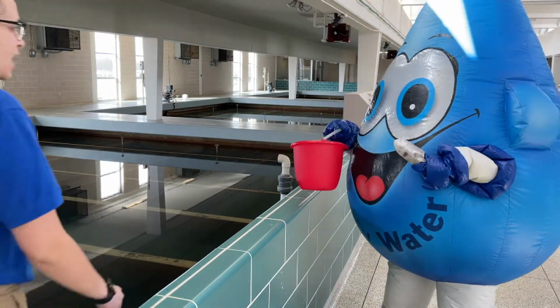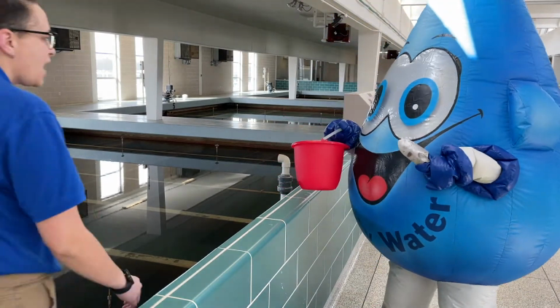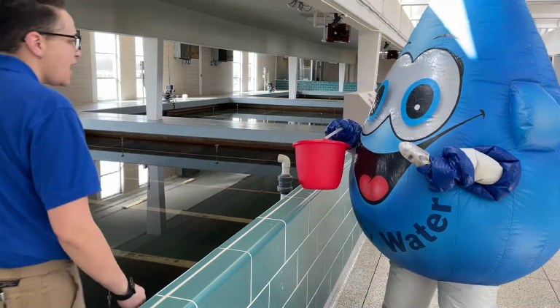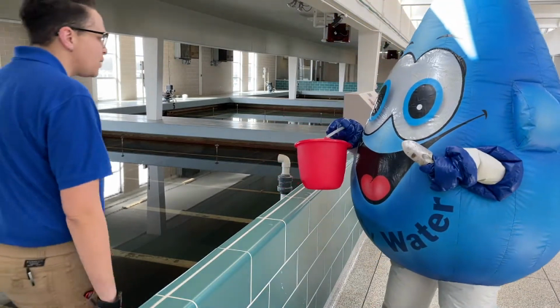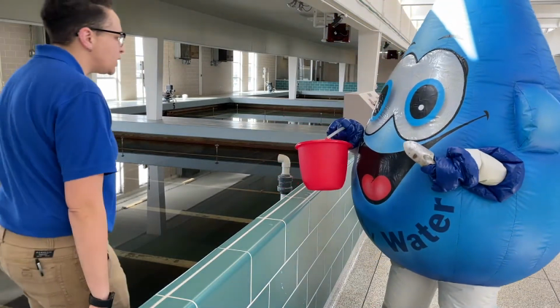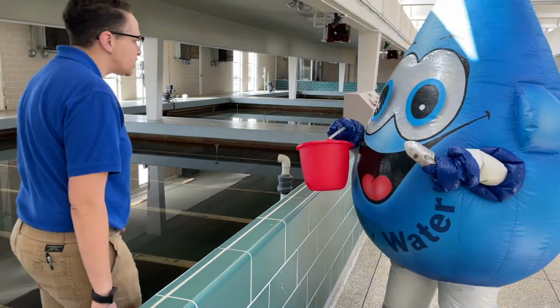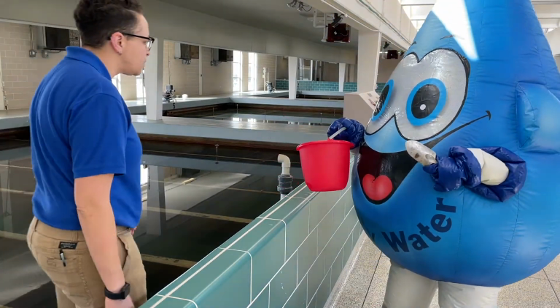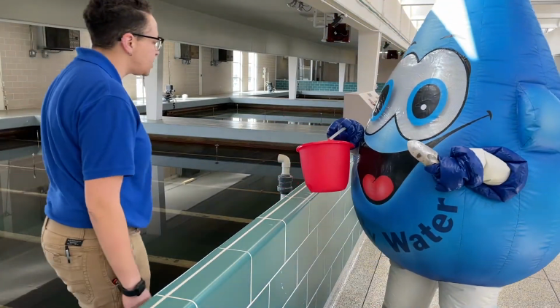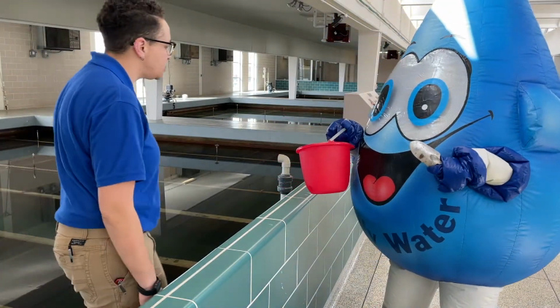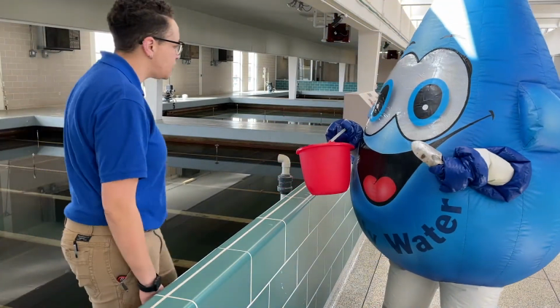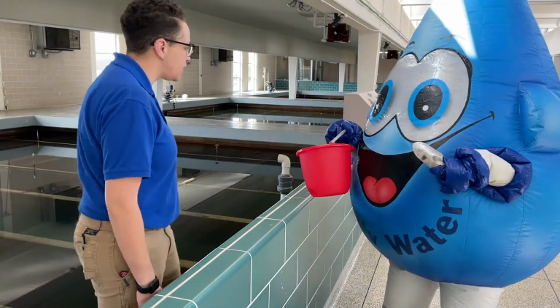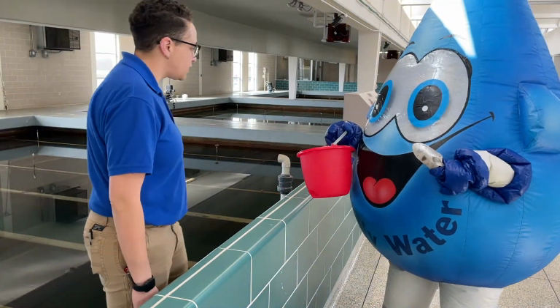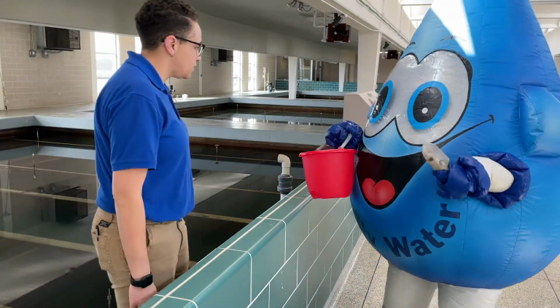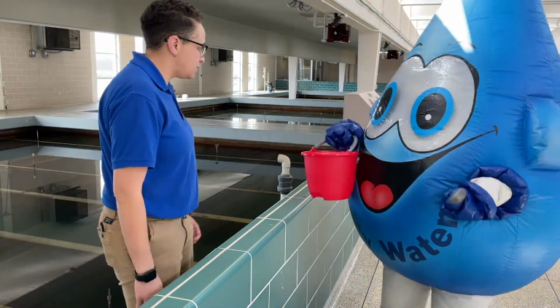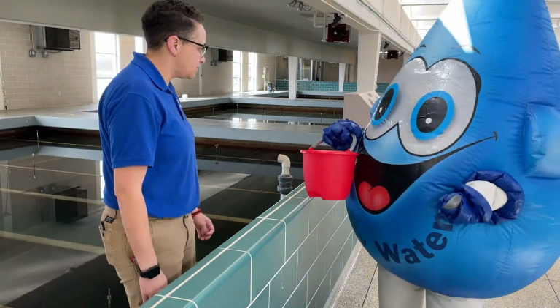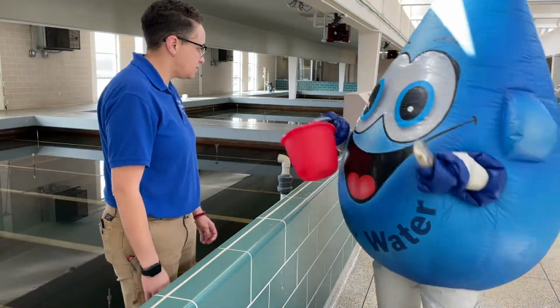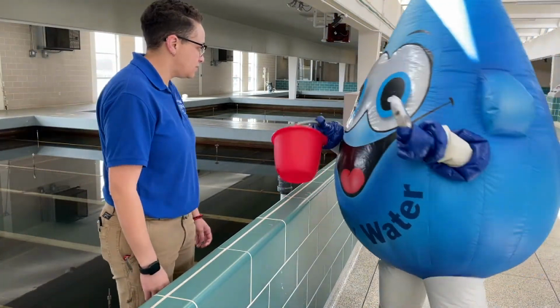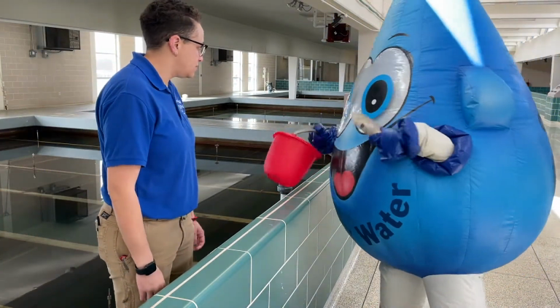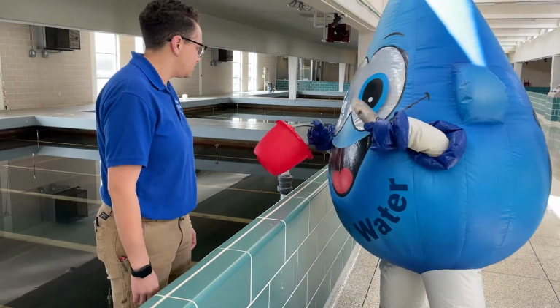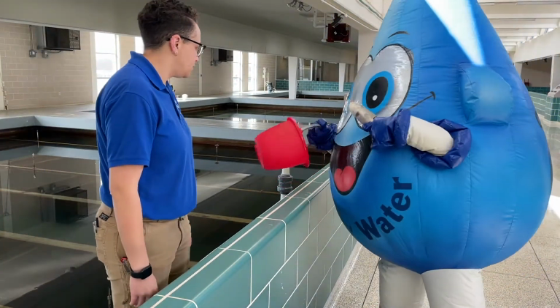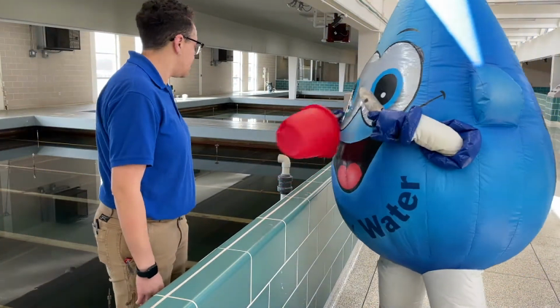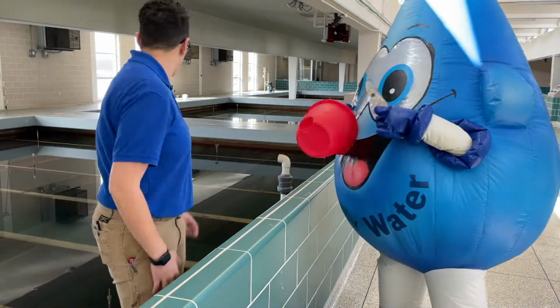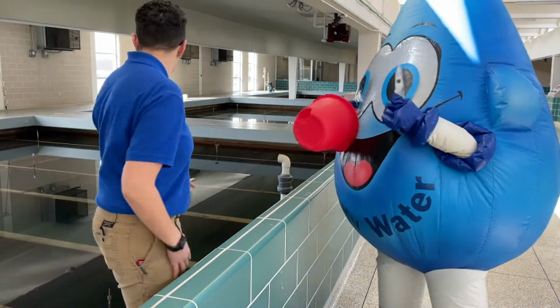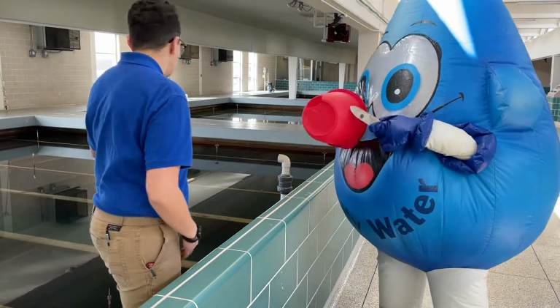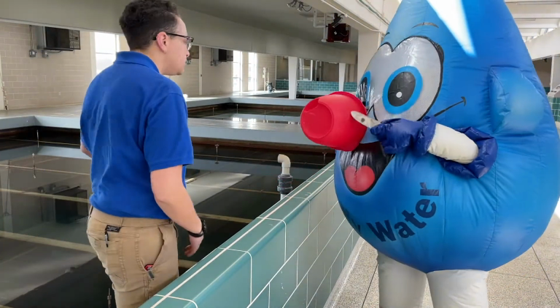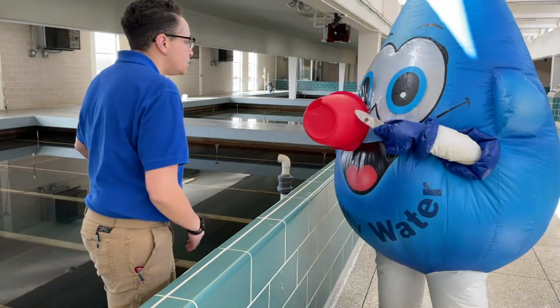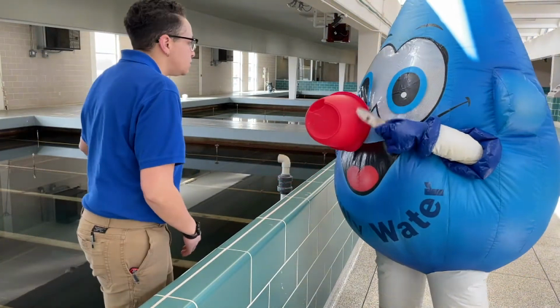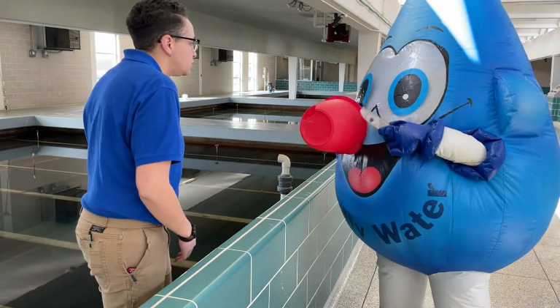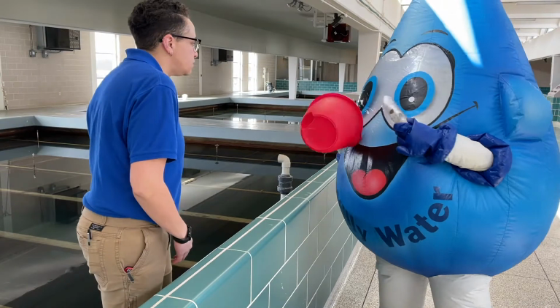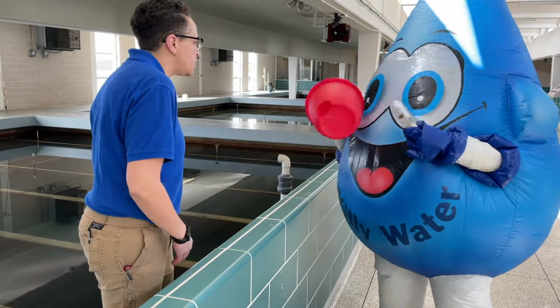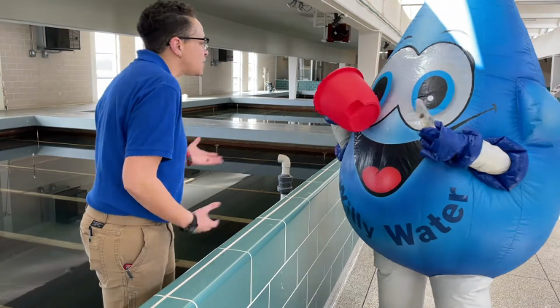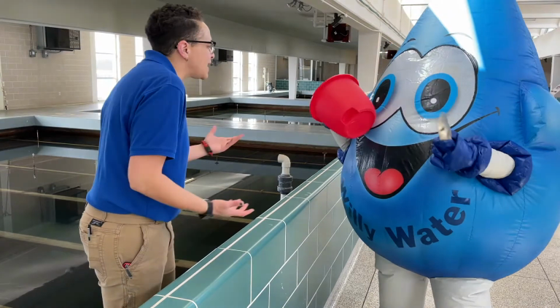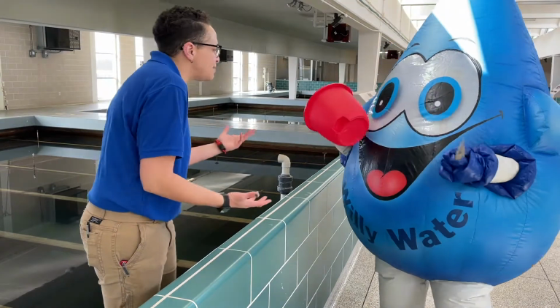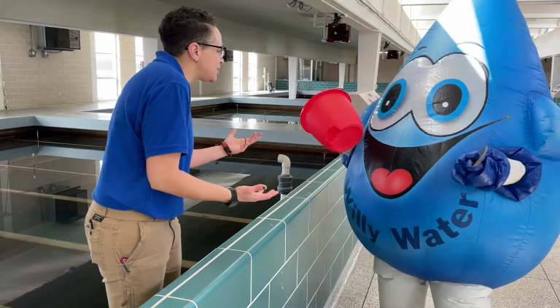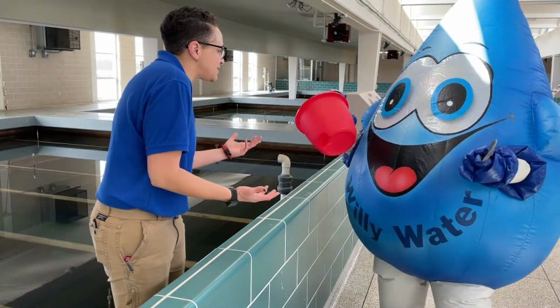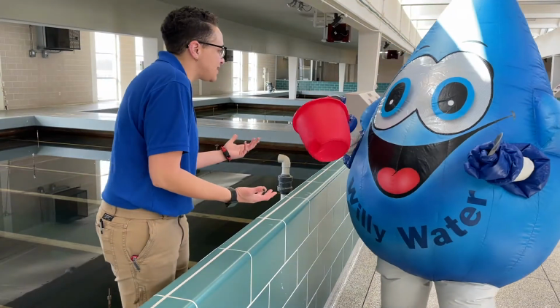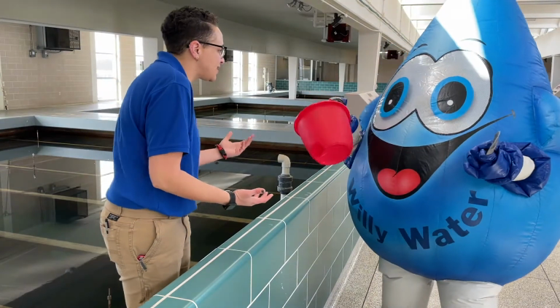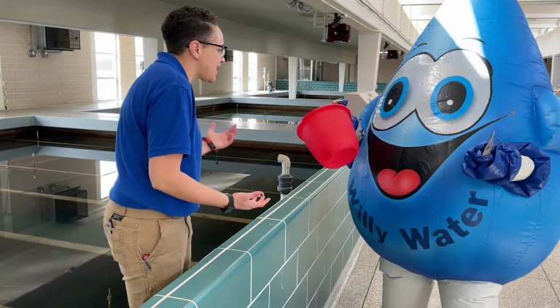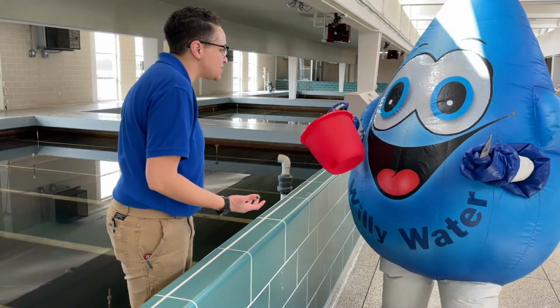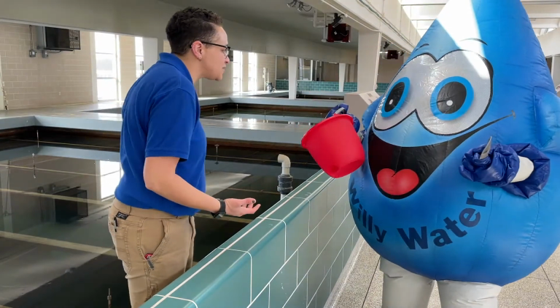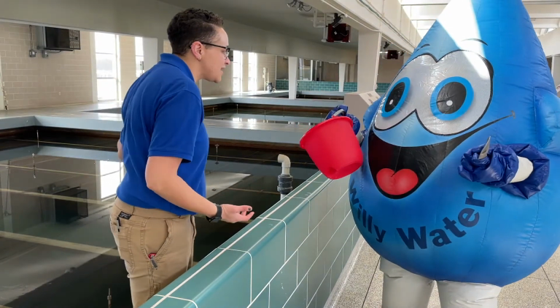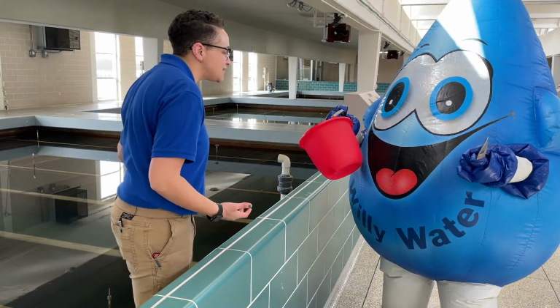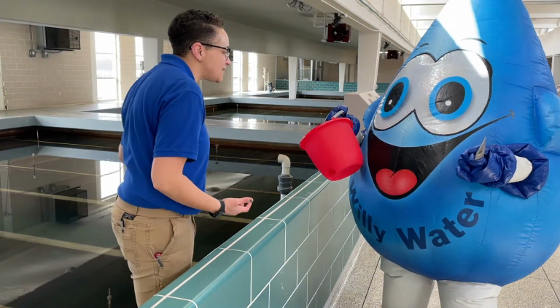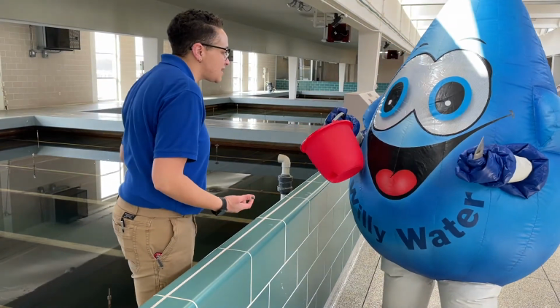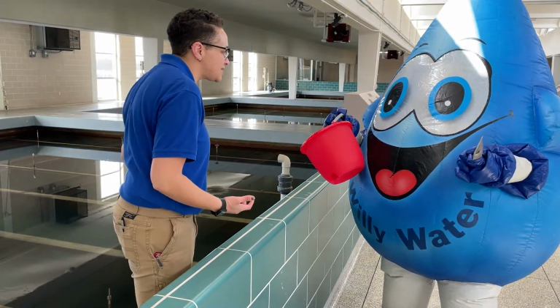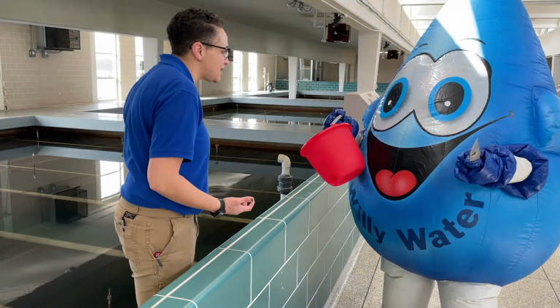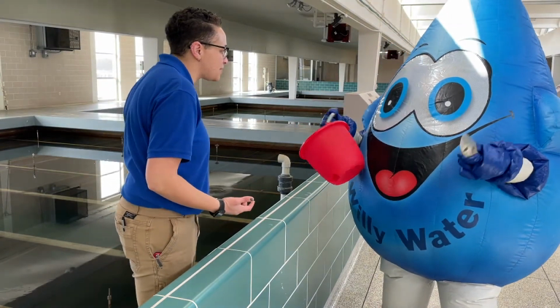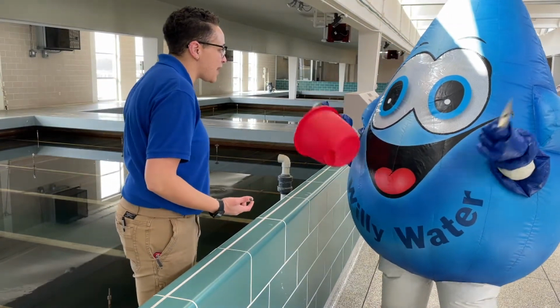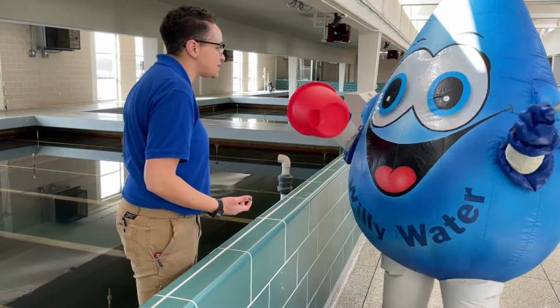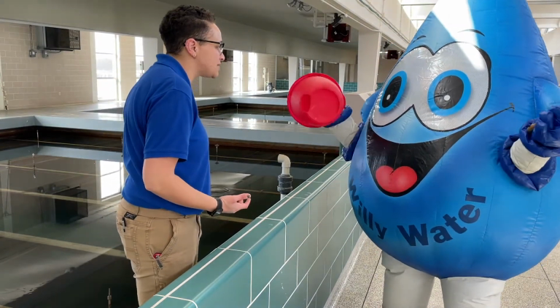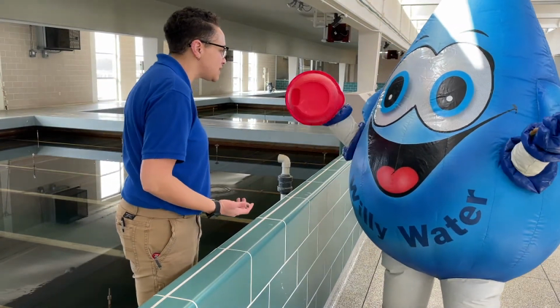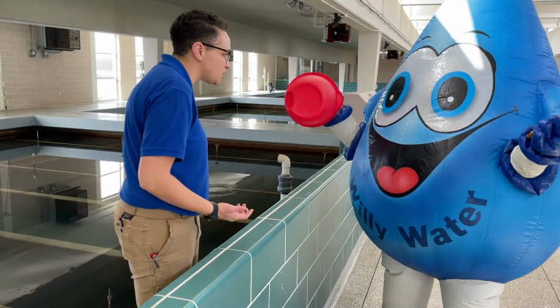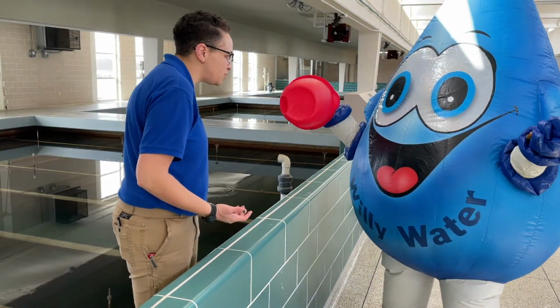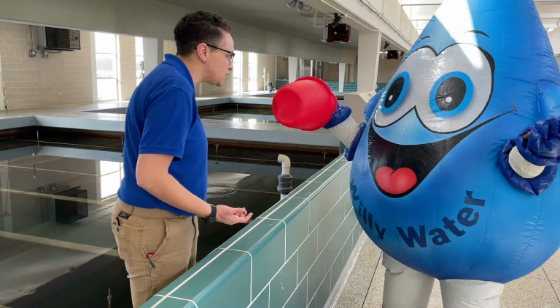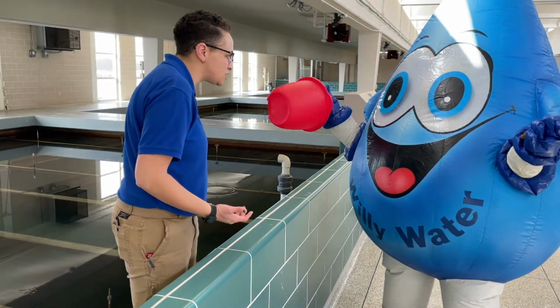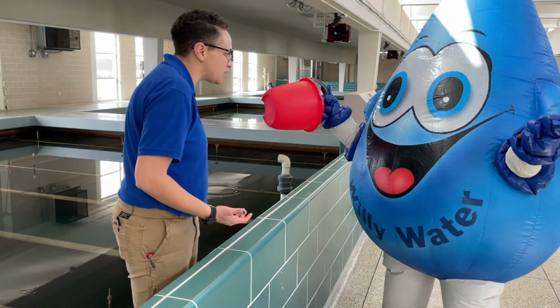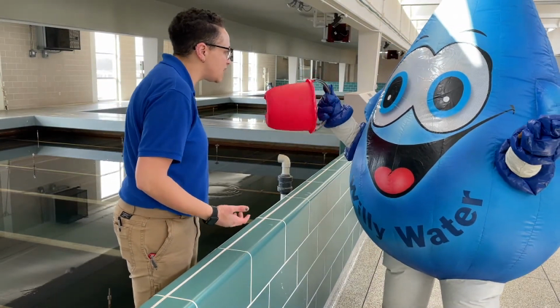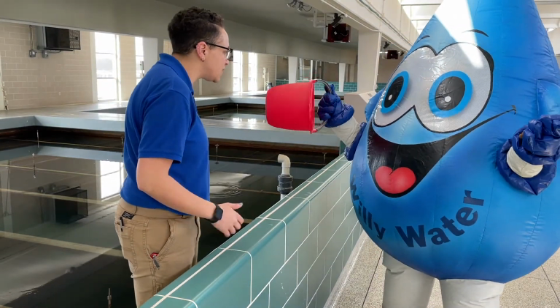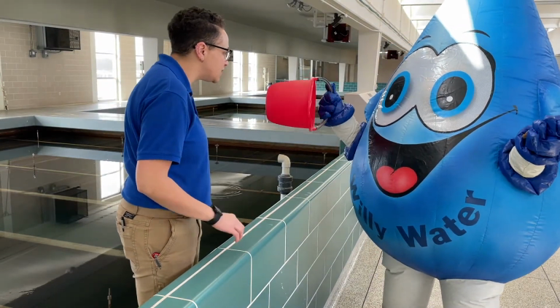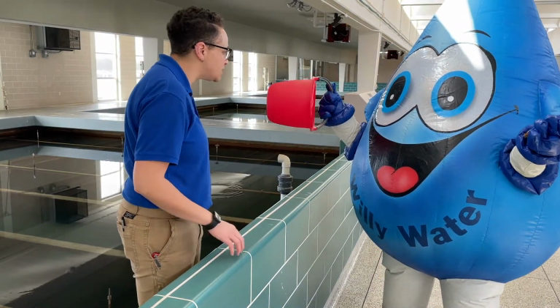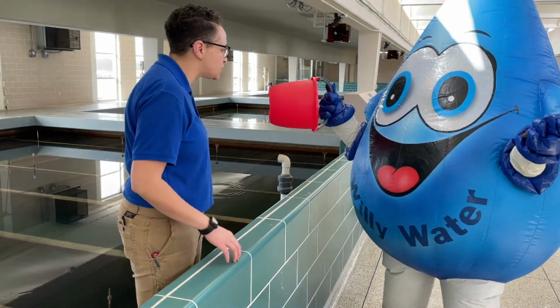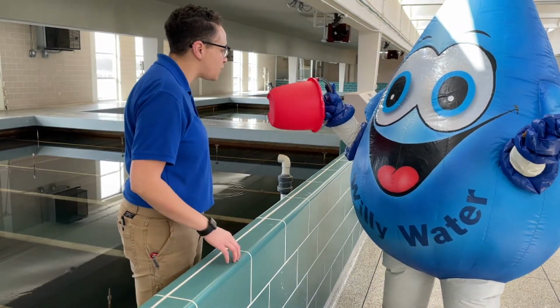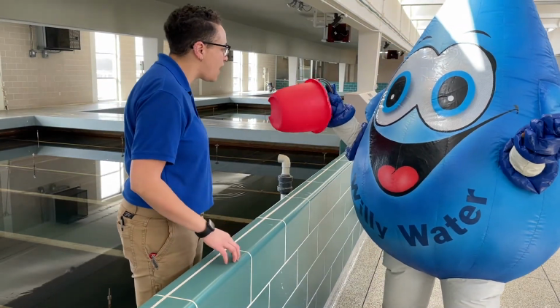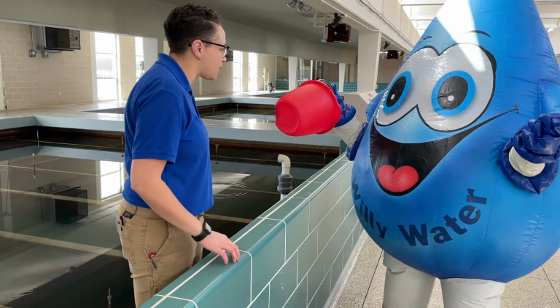Hey Willie, what are you doing? No, you can't fill a tank. That's not a sandbox — that's a filter. It needs the water.